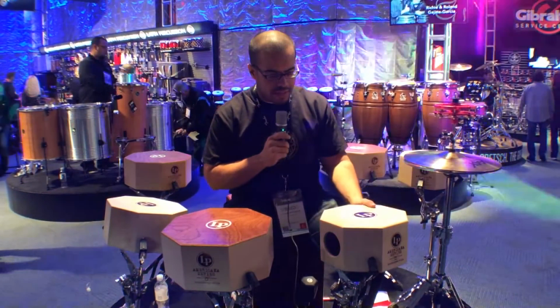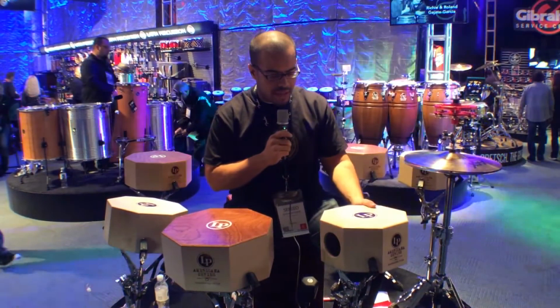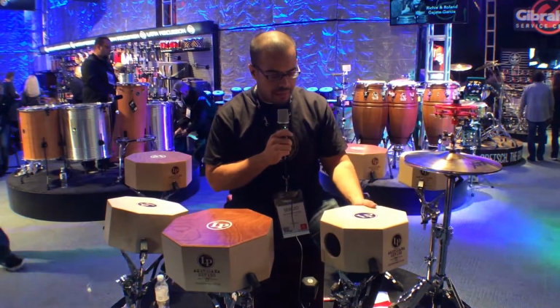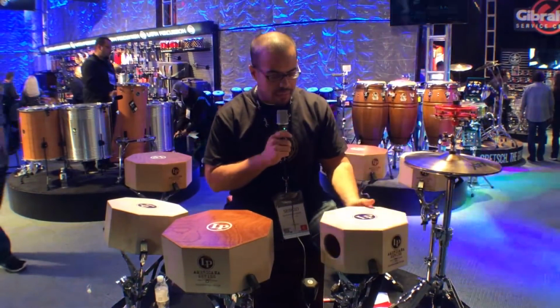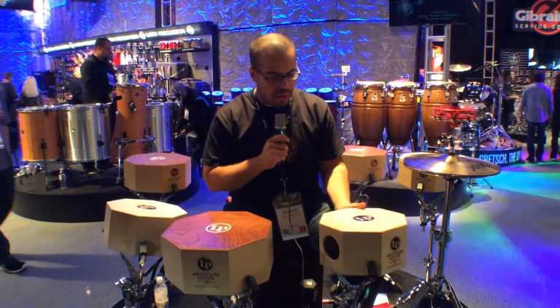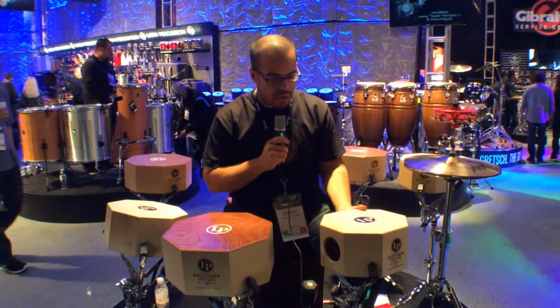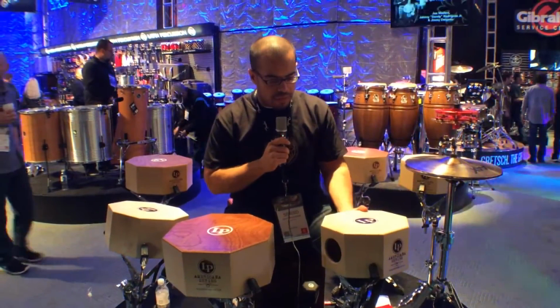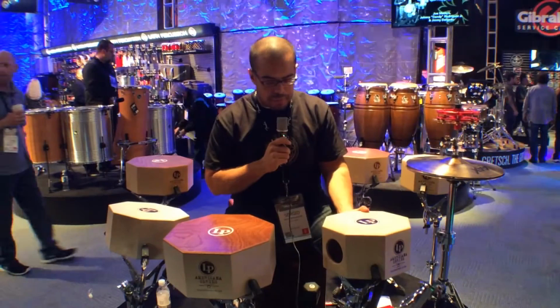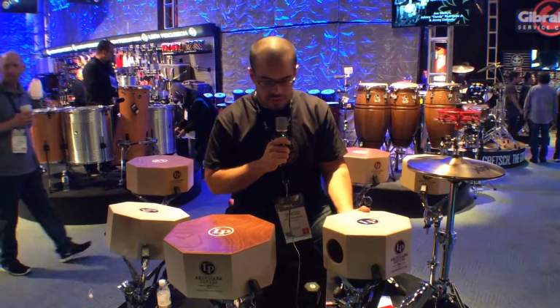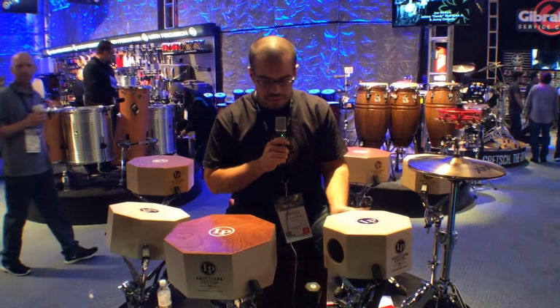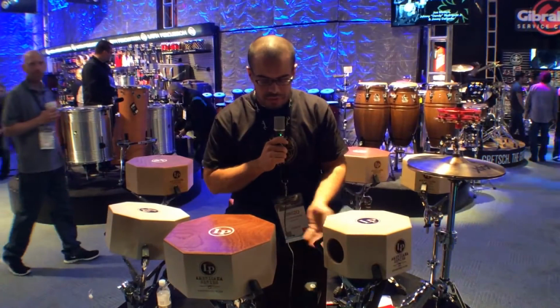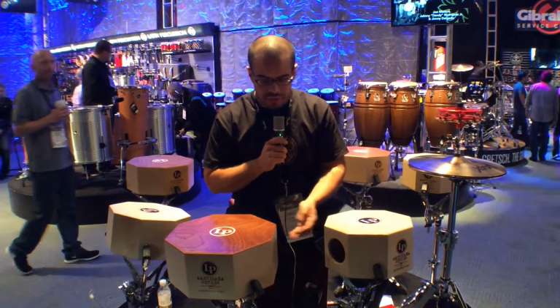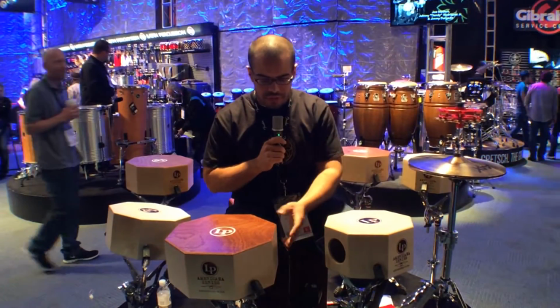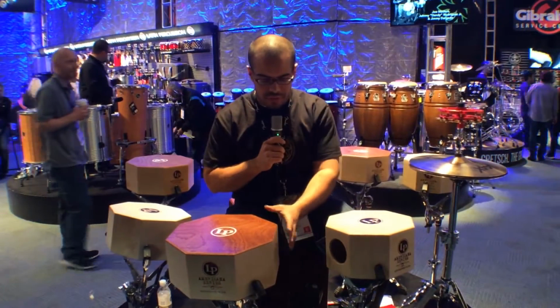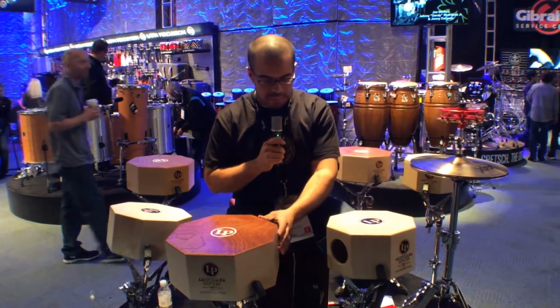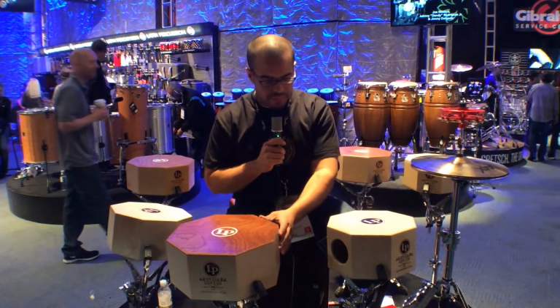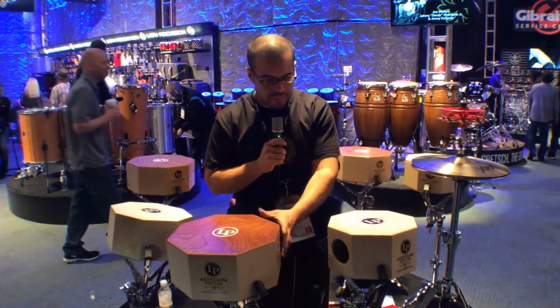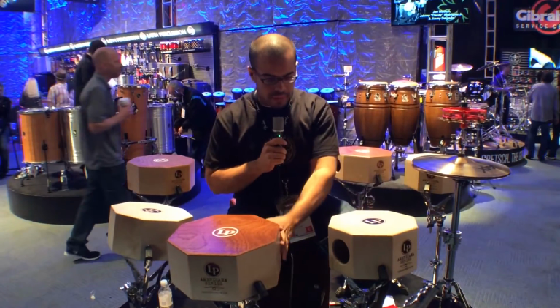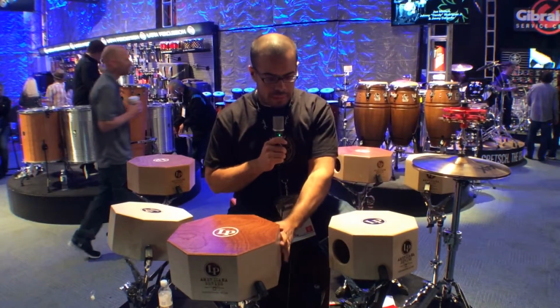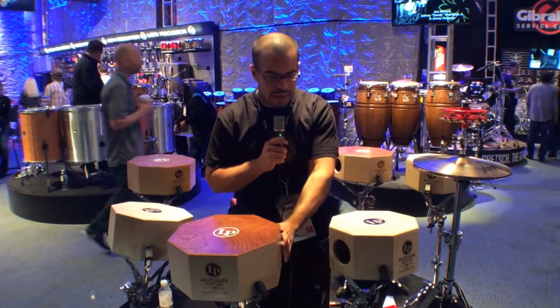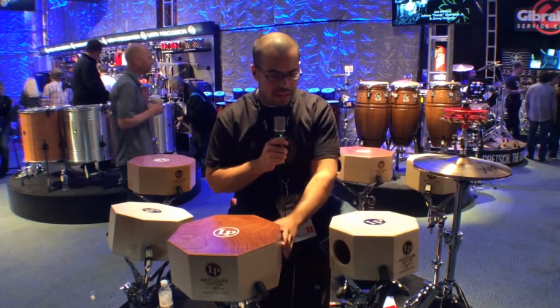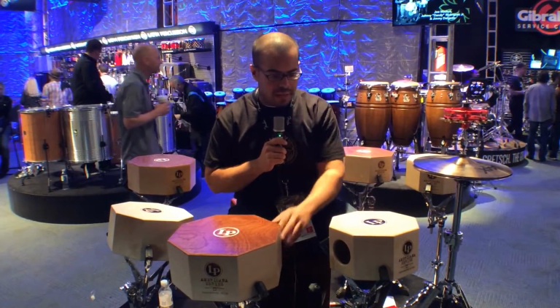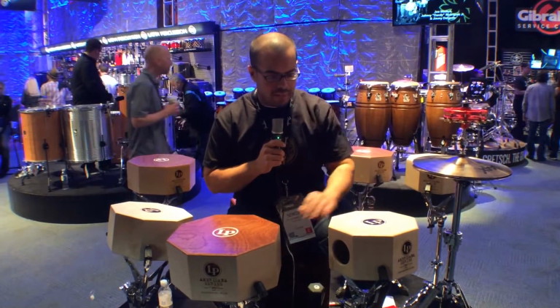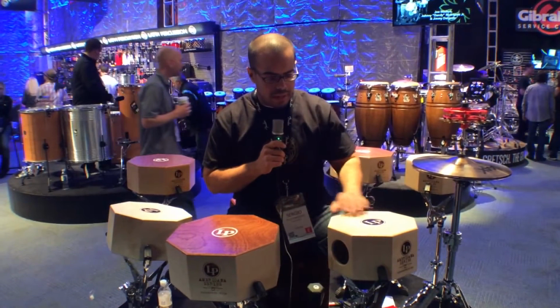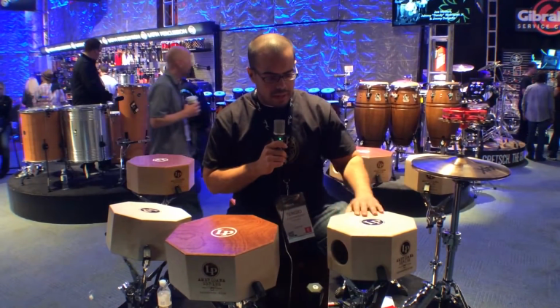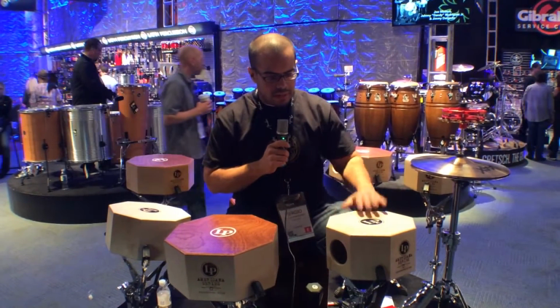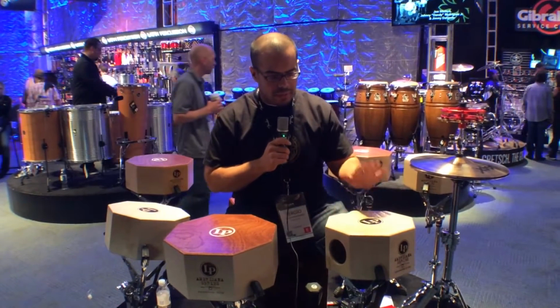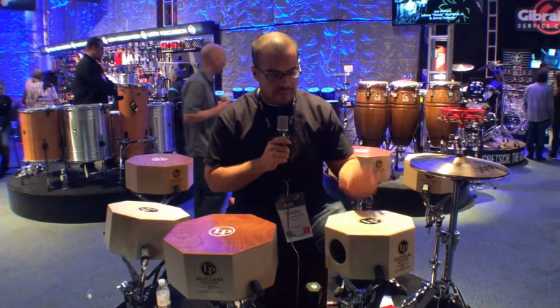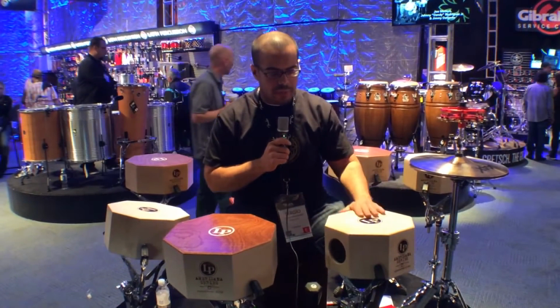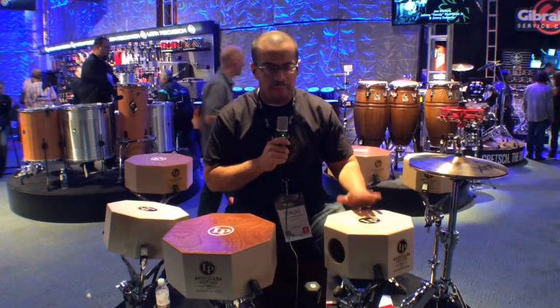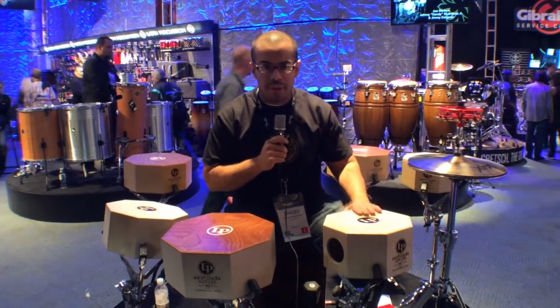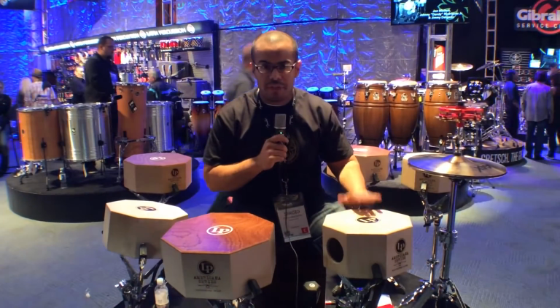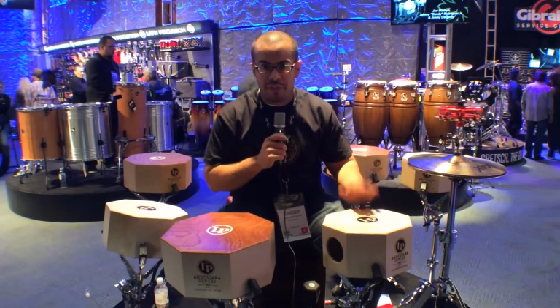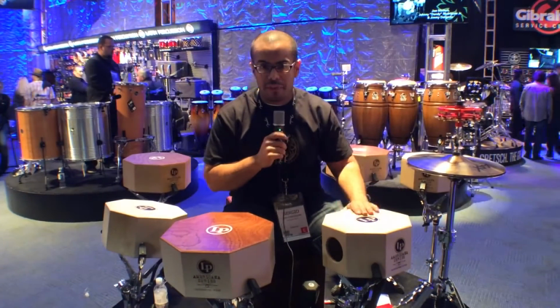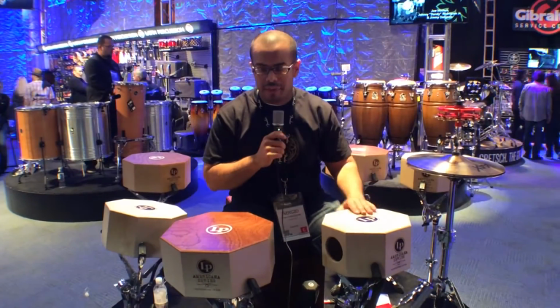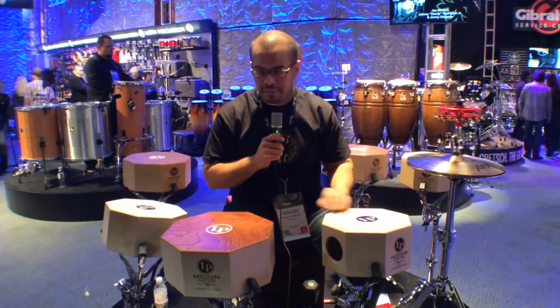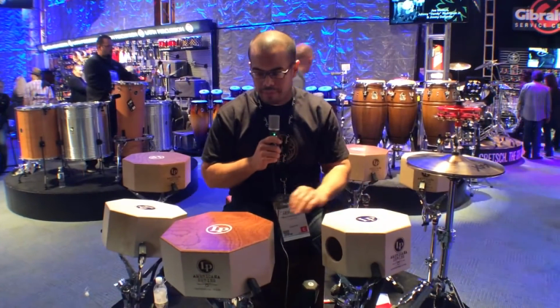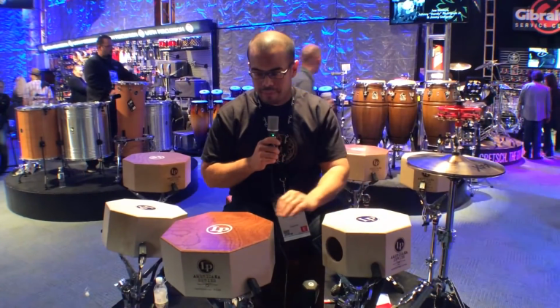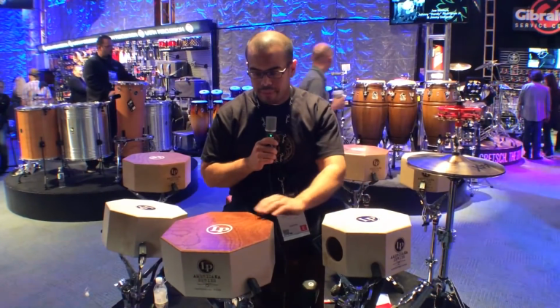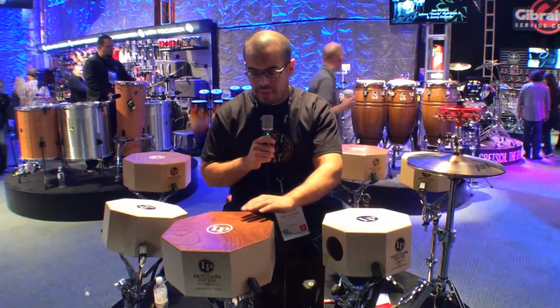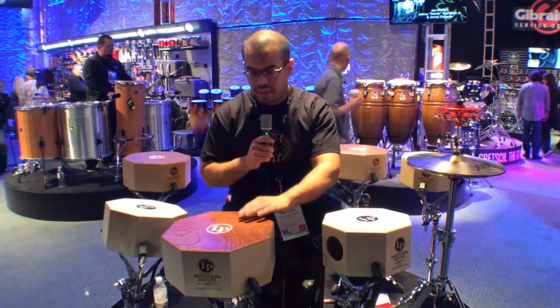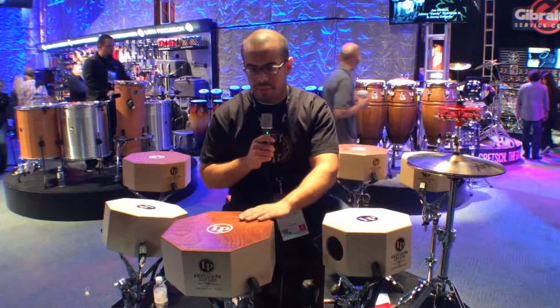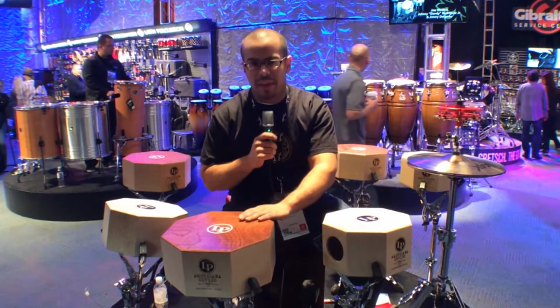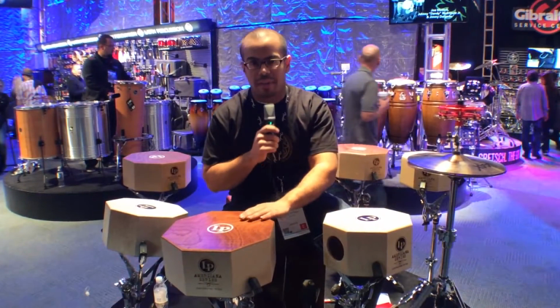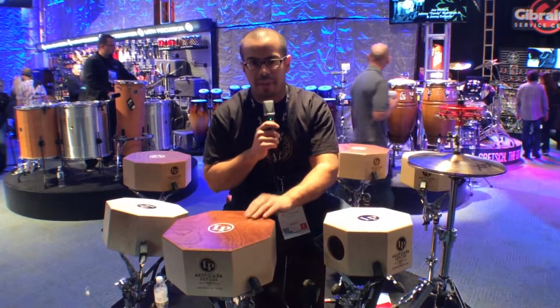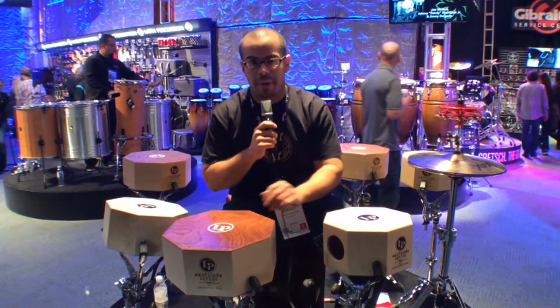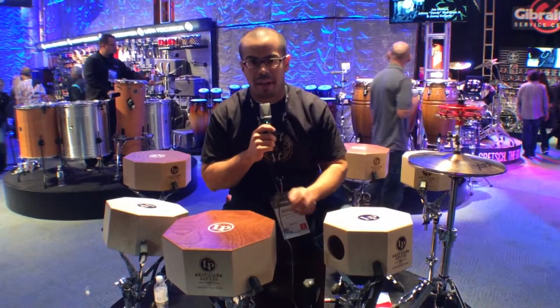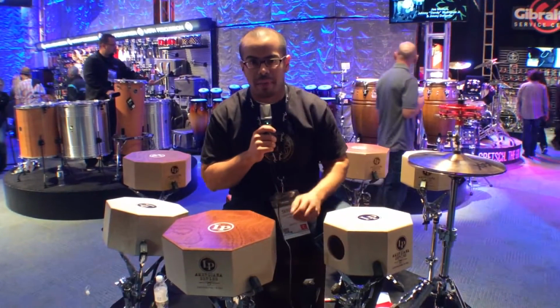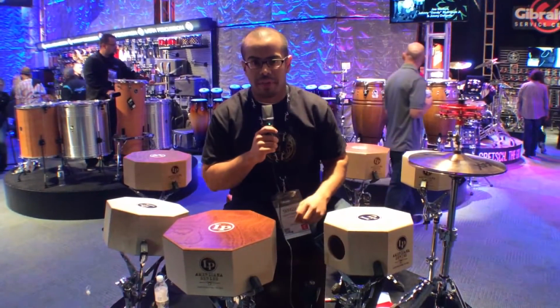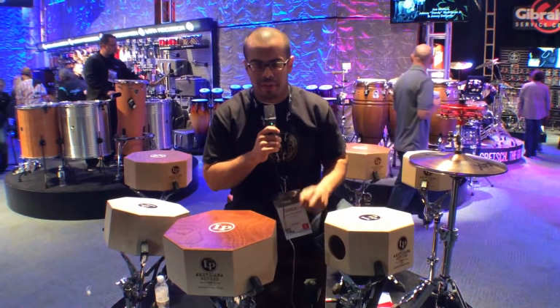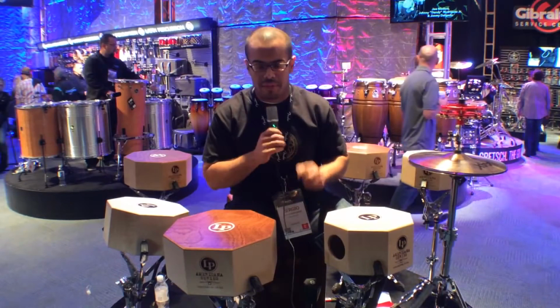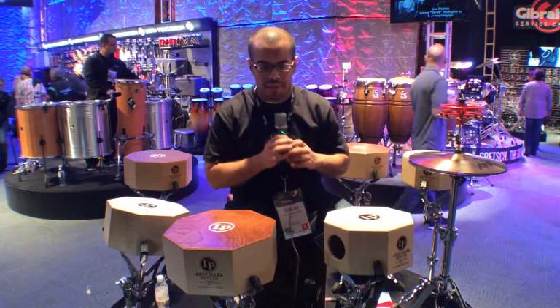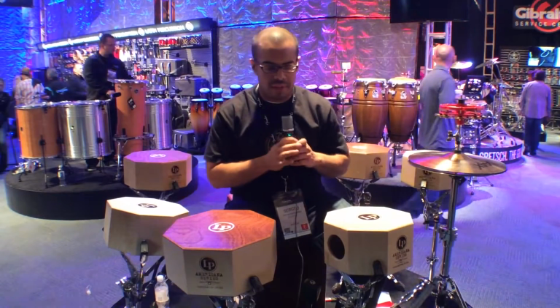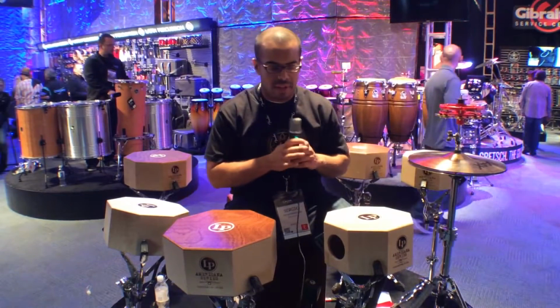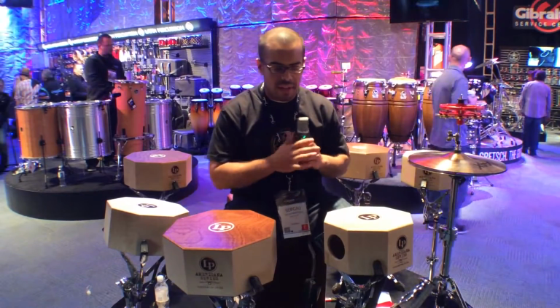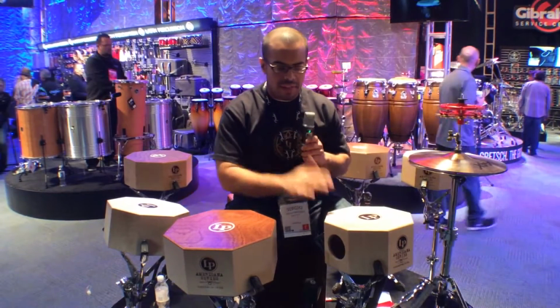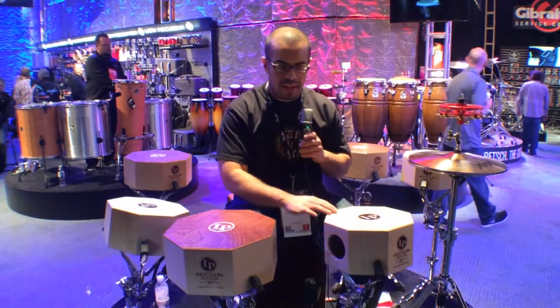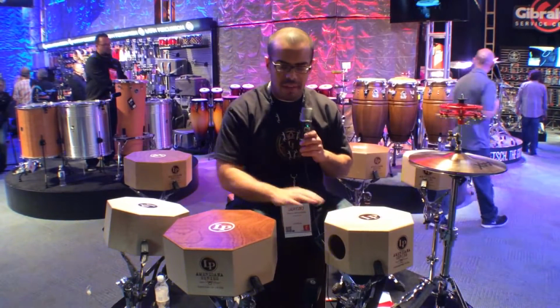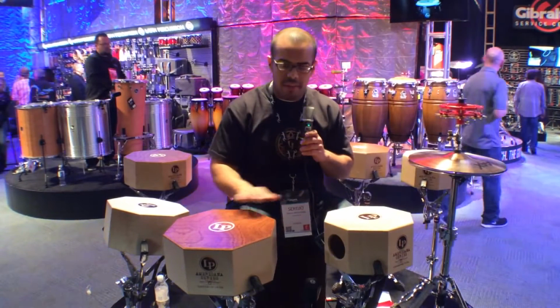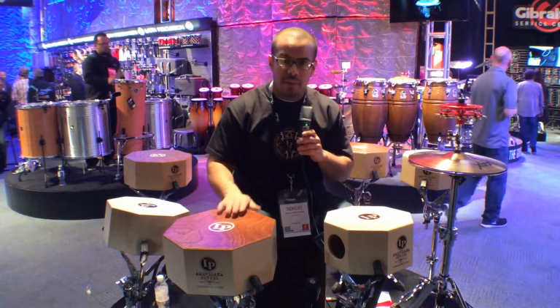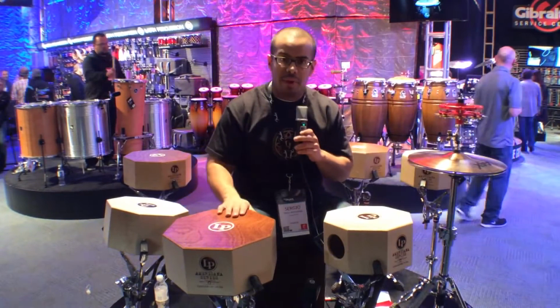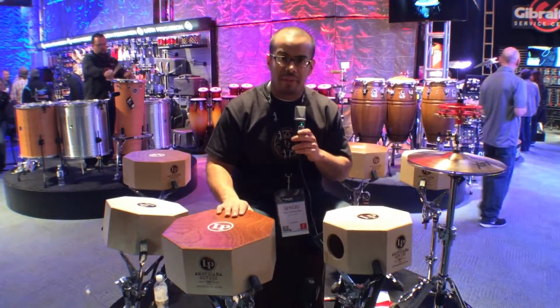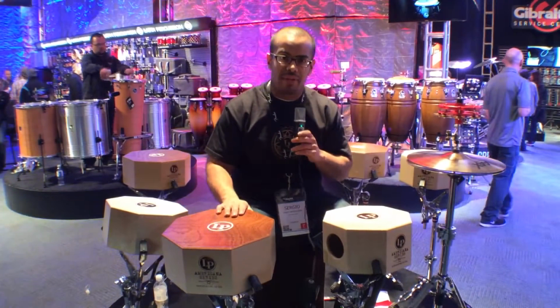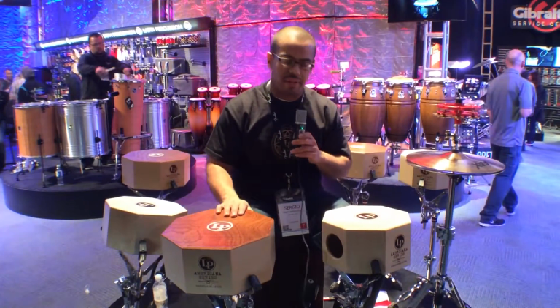They have an all-birch construction in the body. This one has a birch surface, and this one has a Sapelli wood surface. They're 10 and 12 inches.